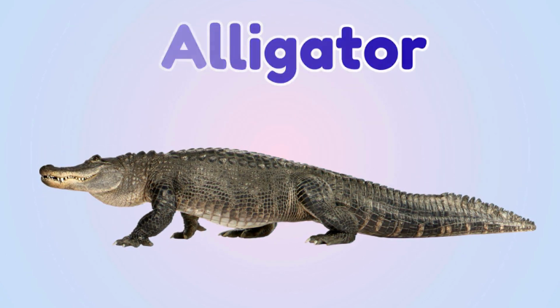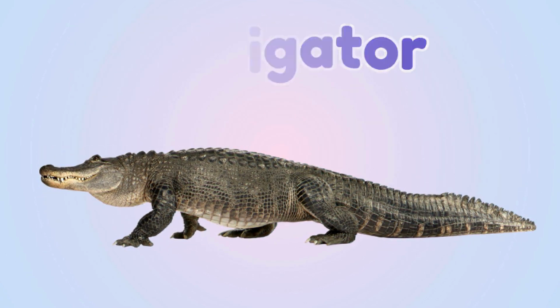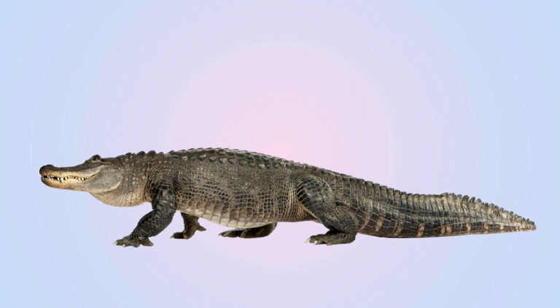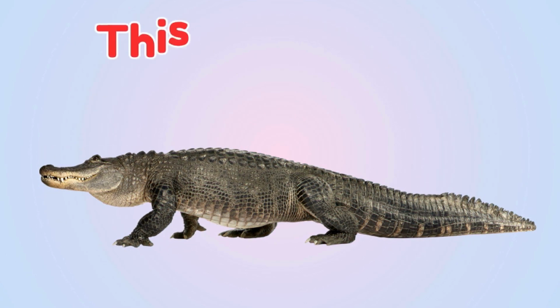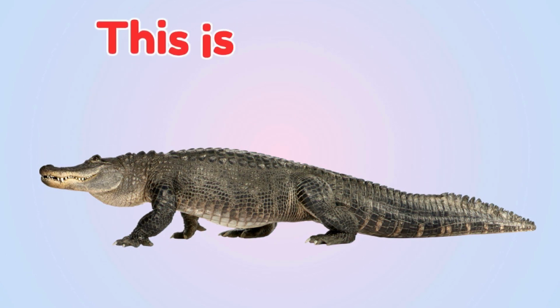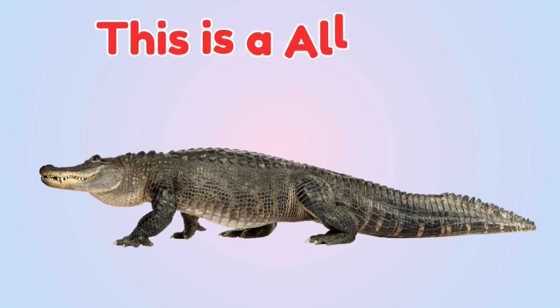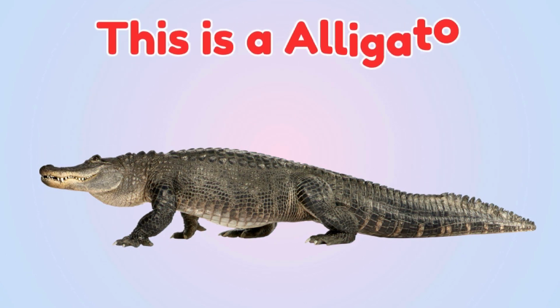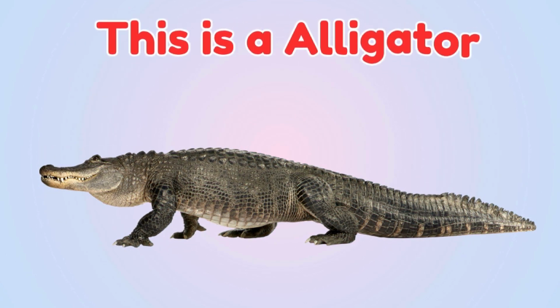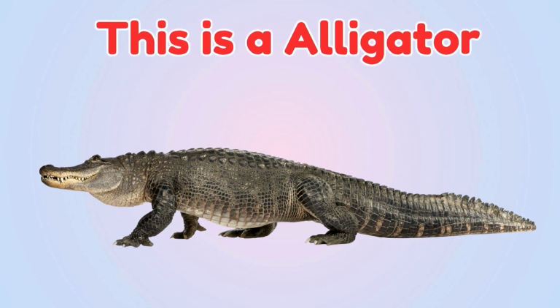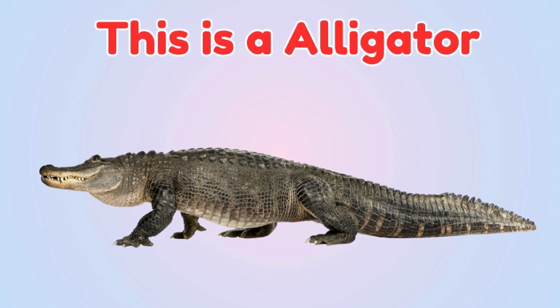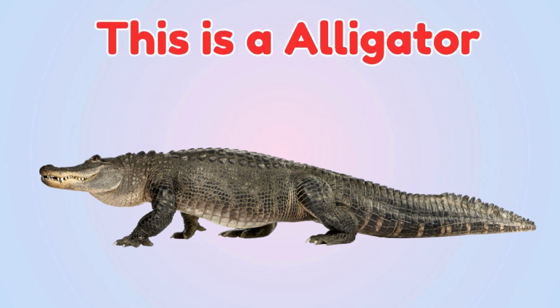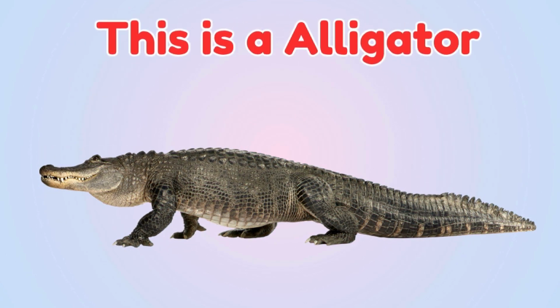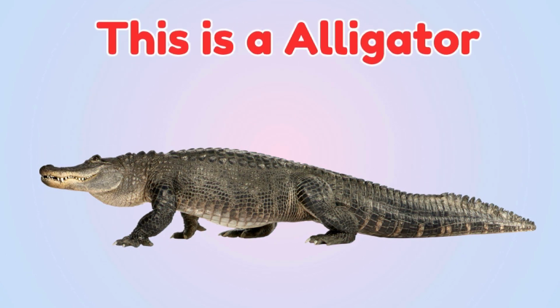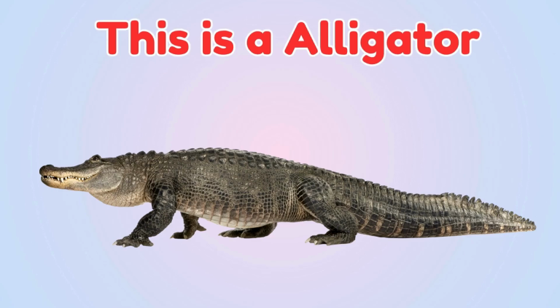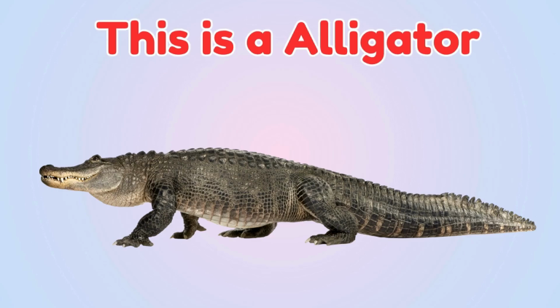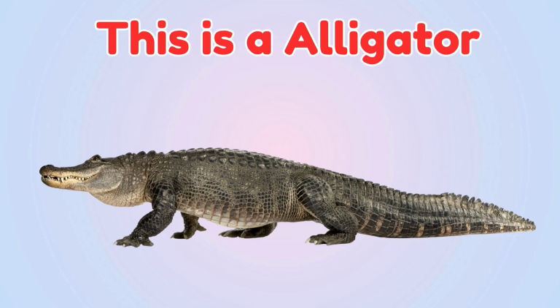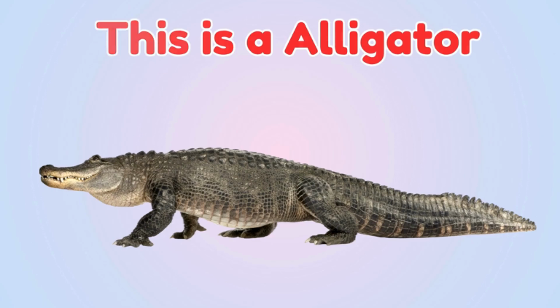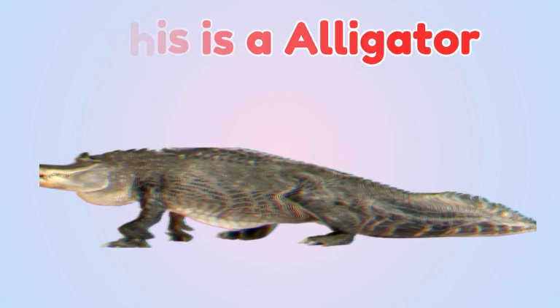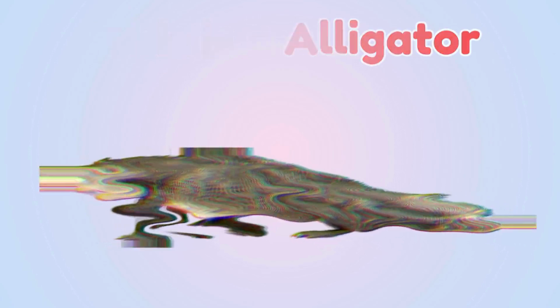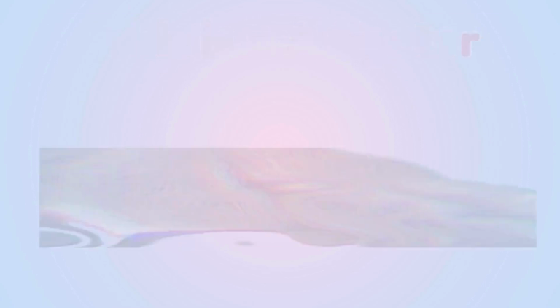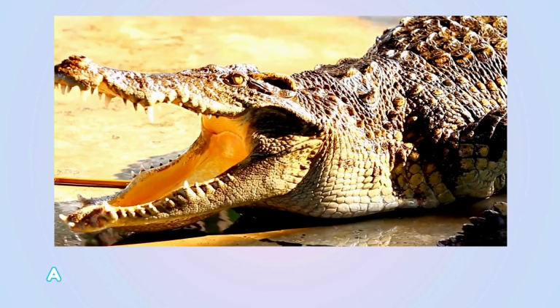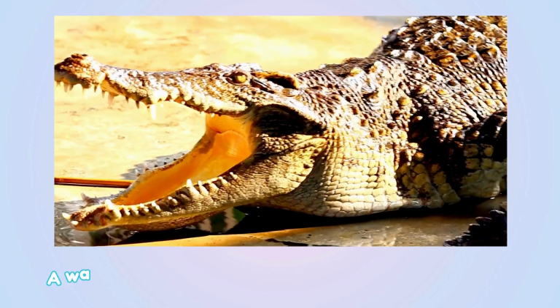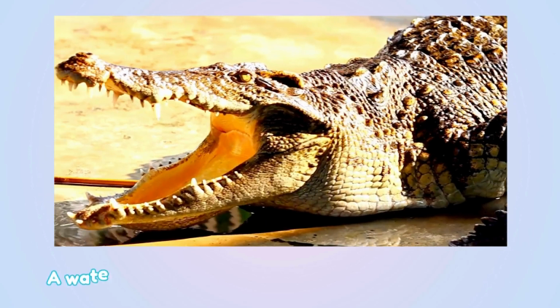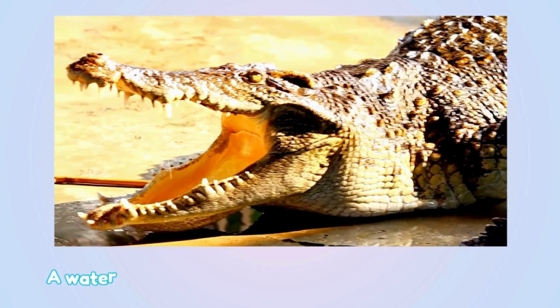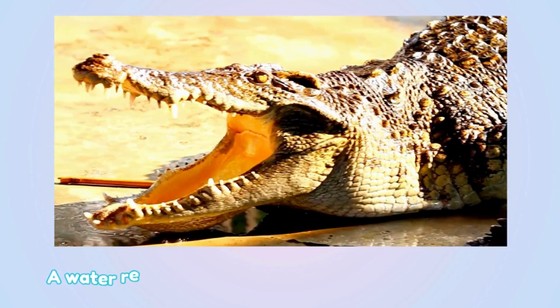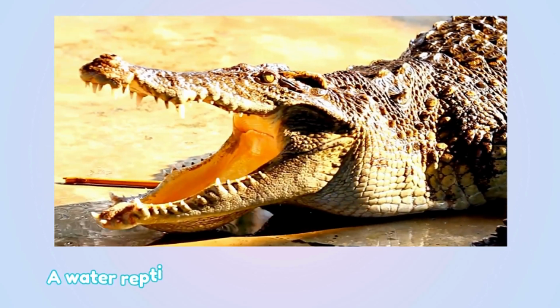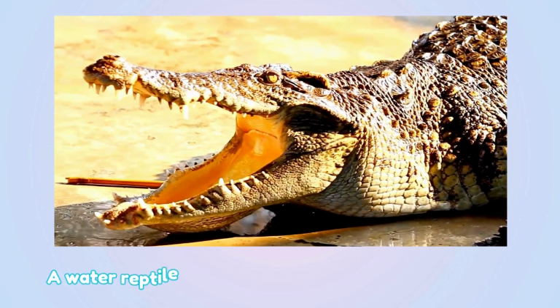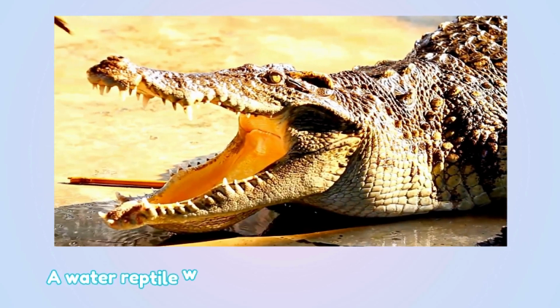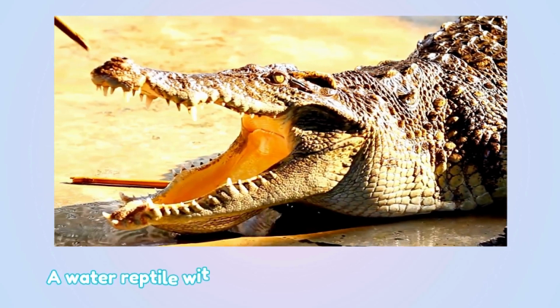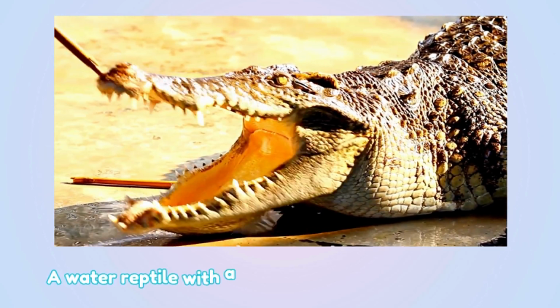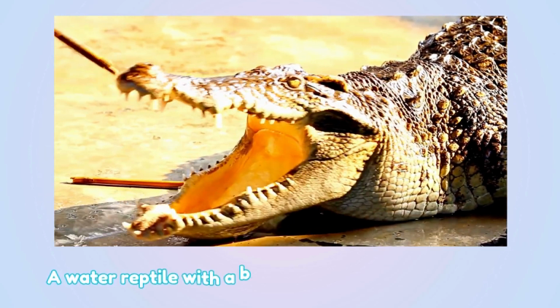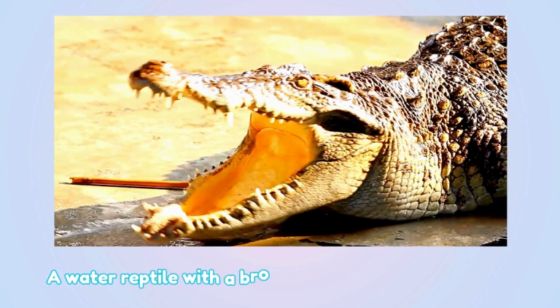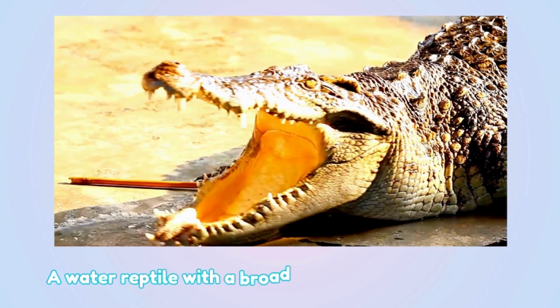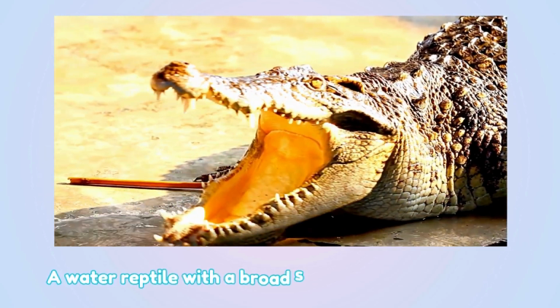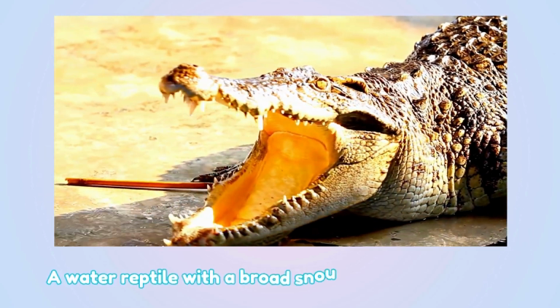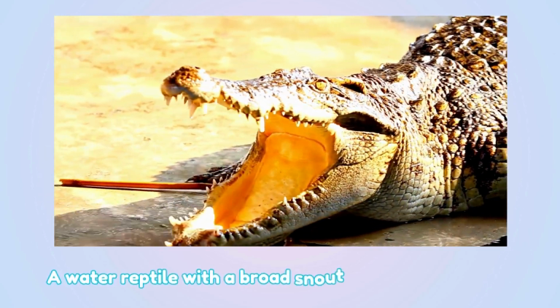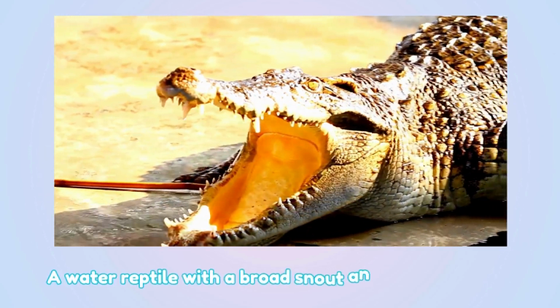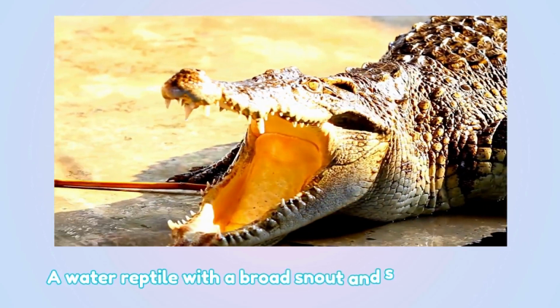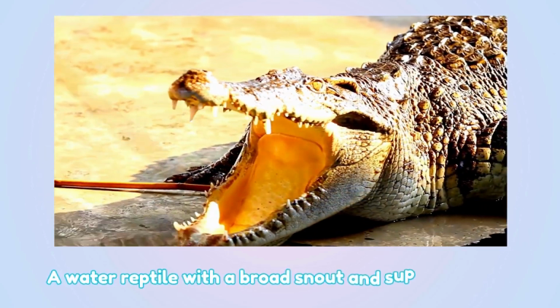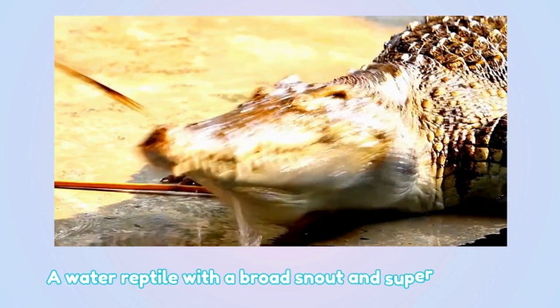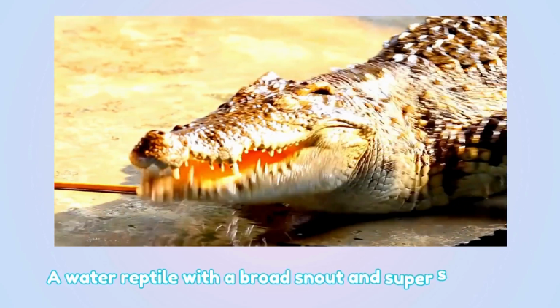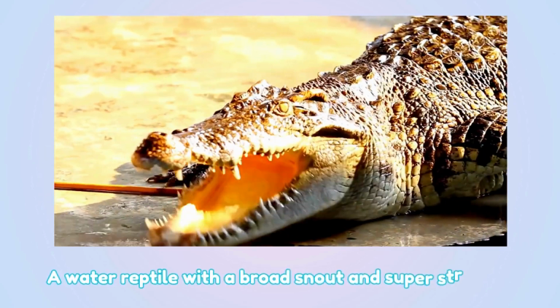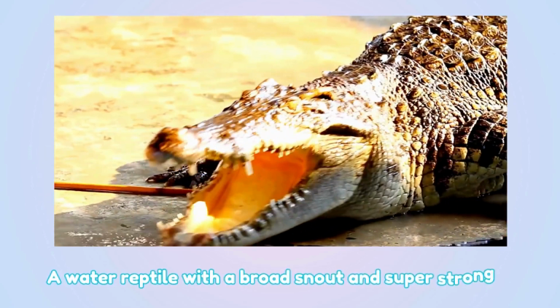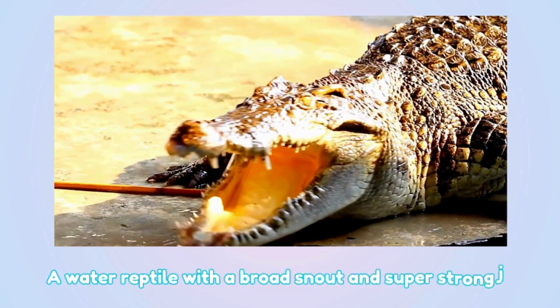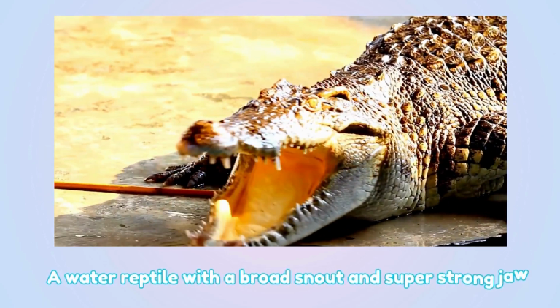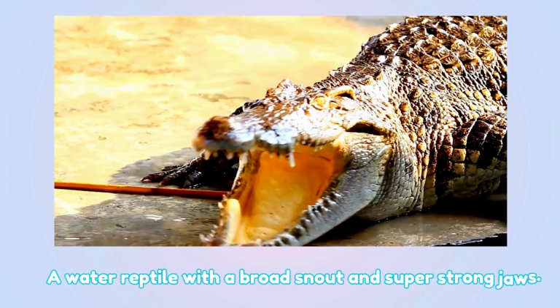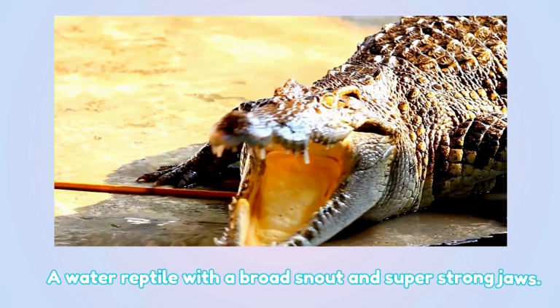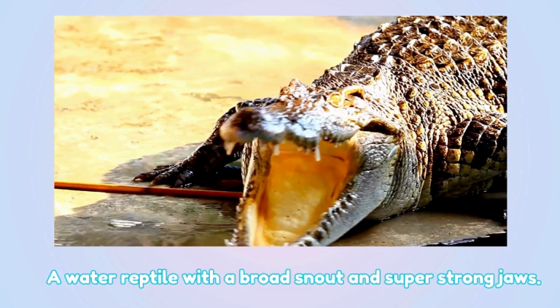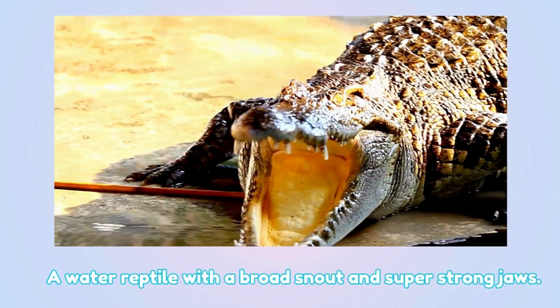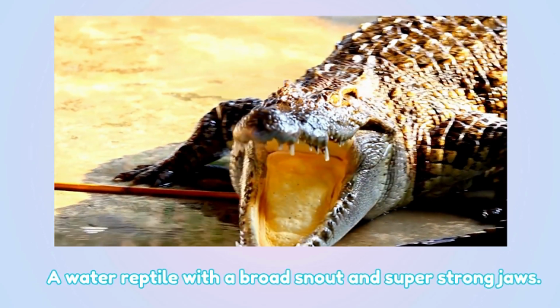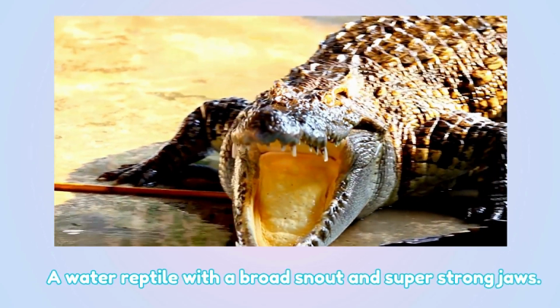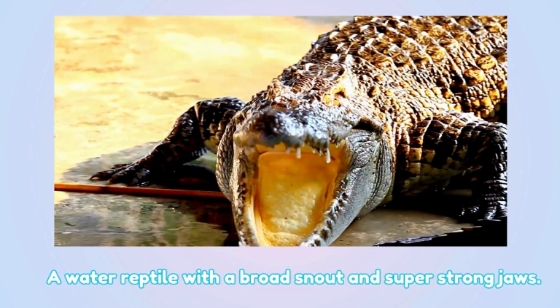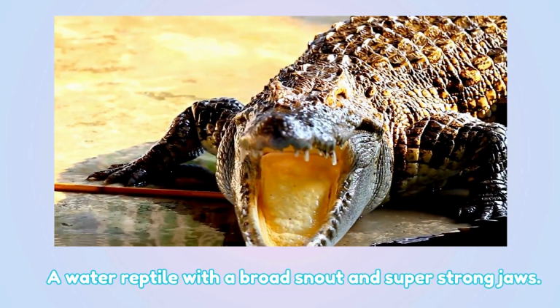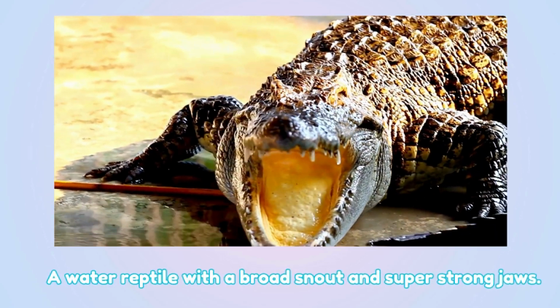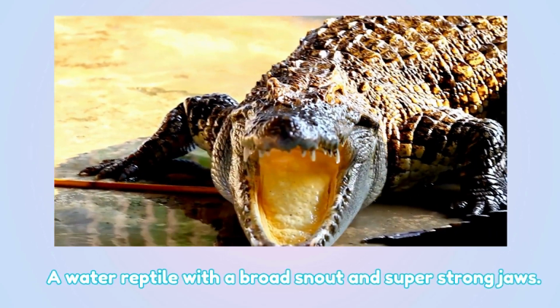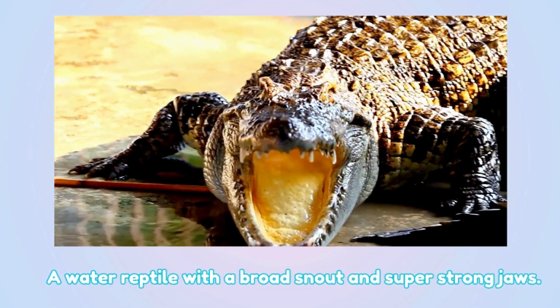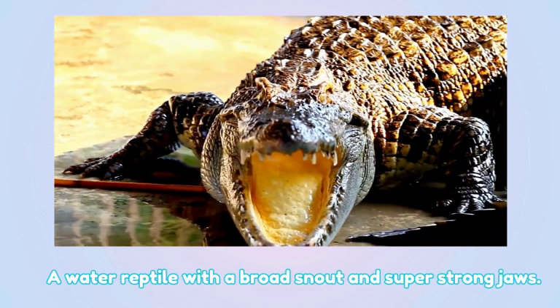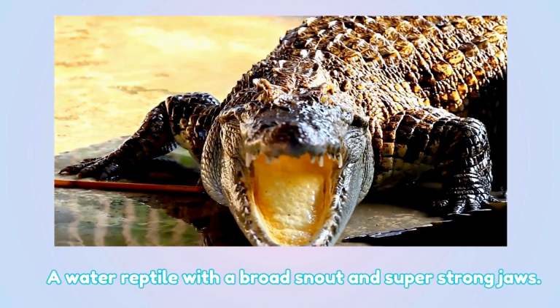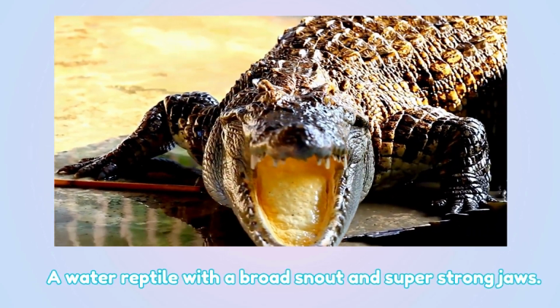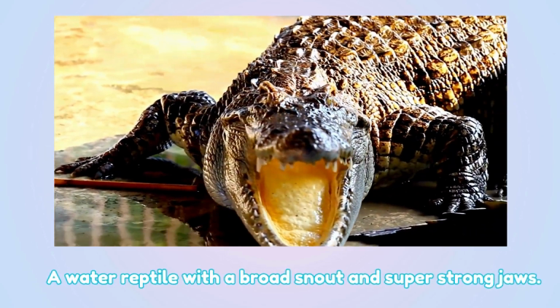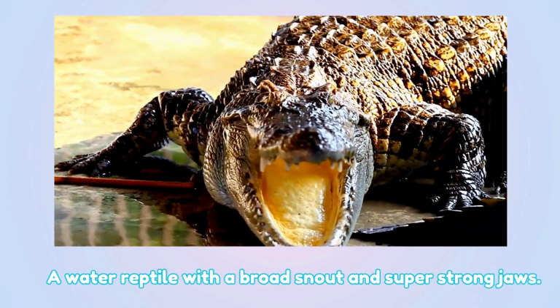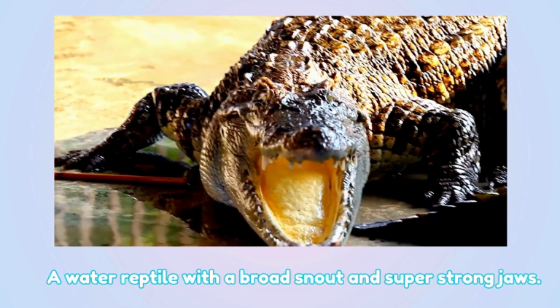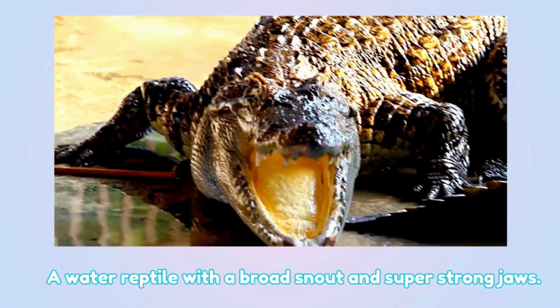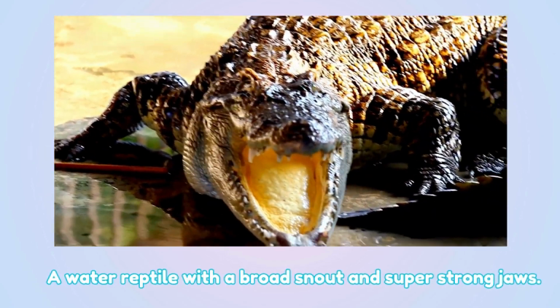This is an alligator — a water reptile with a broad snout and super strong jaws.